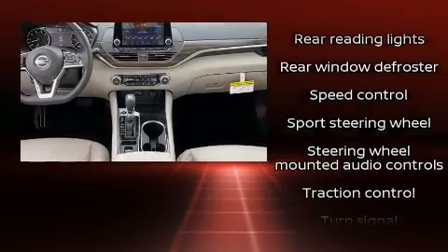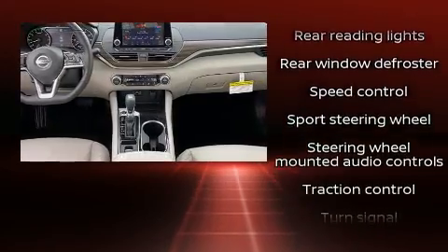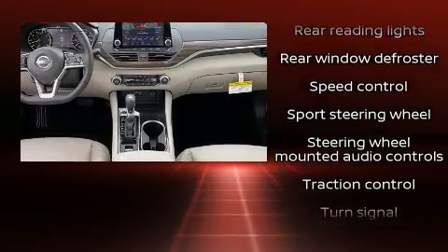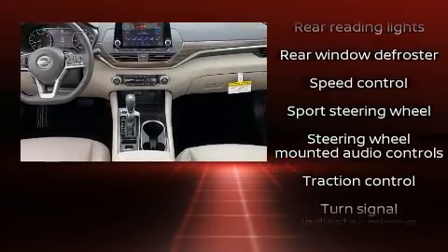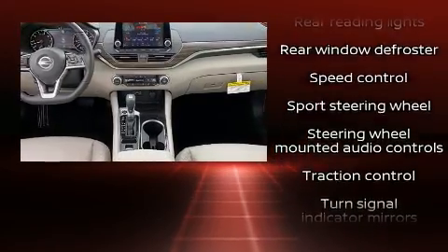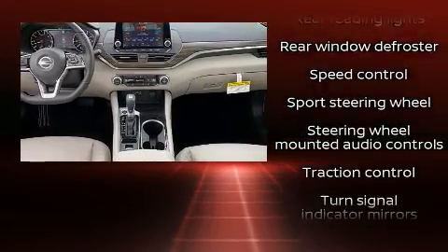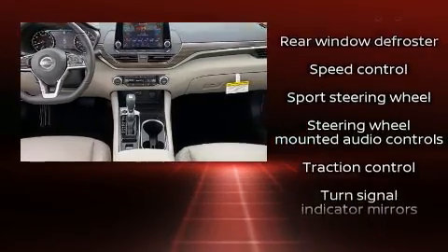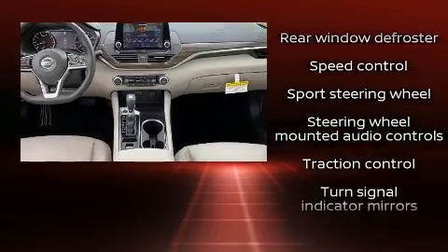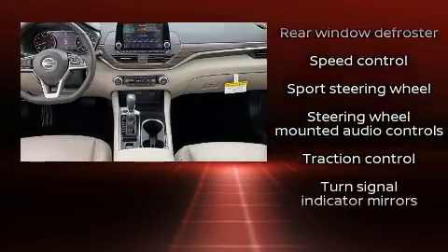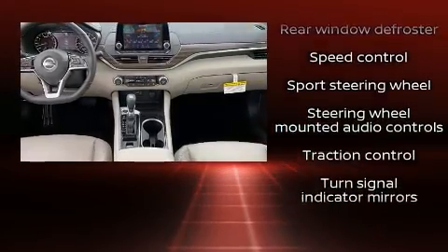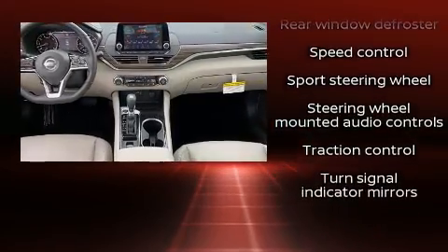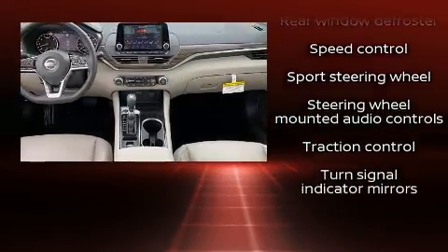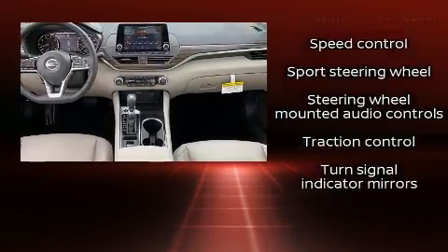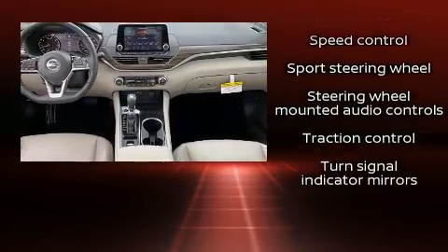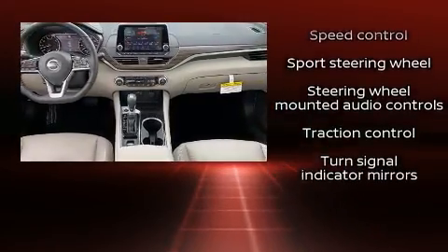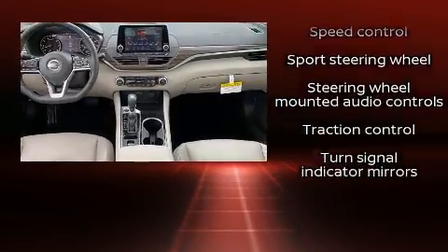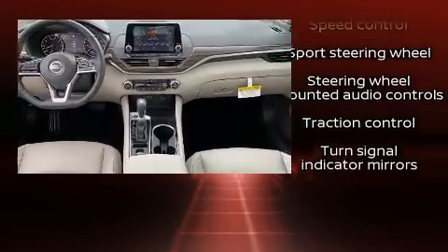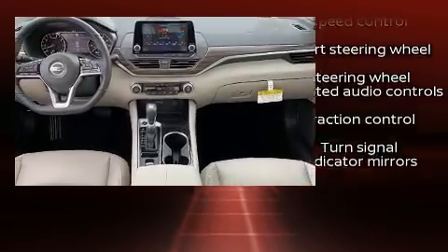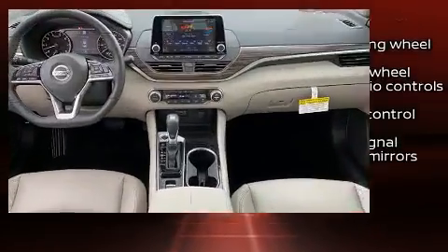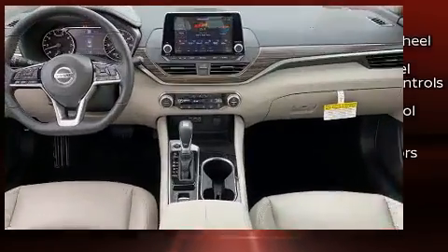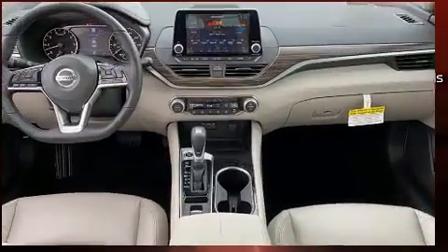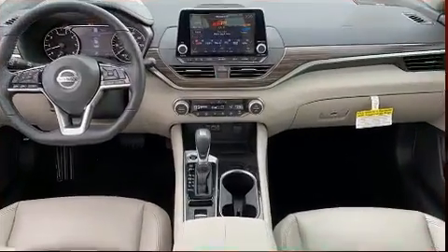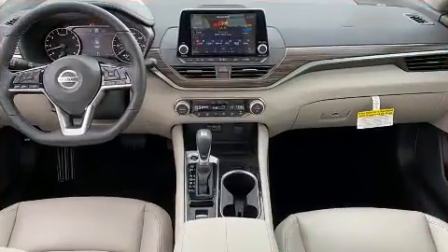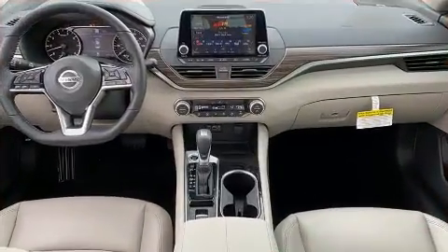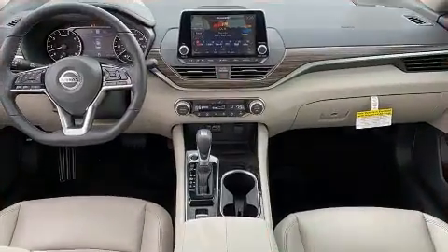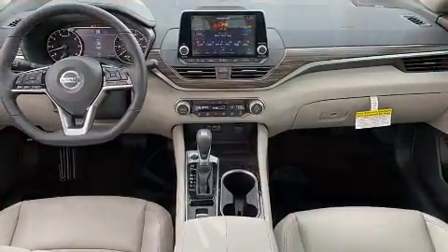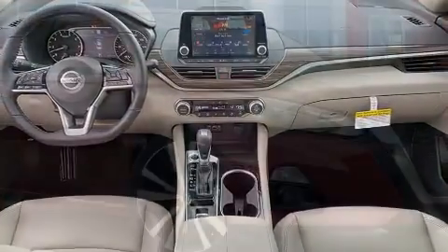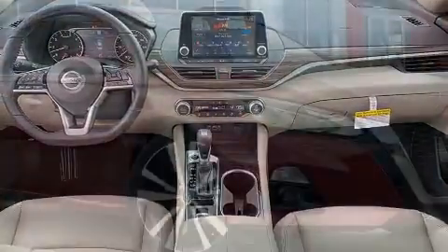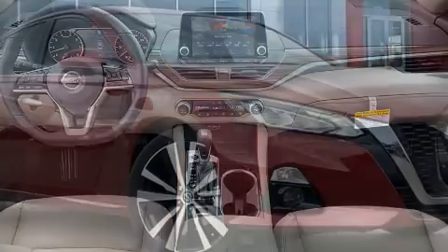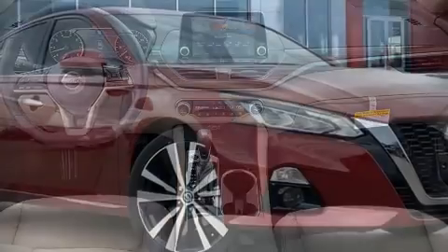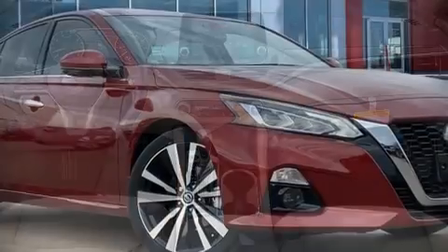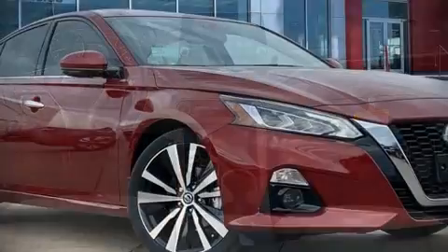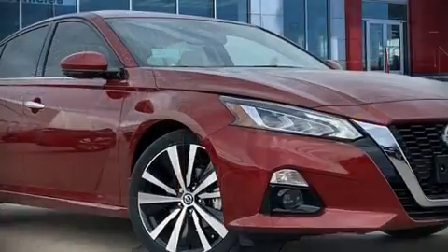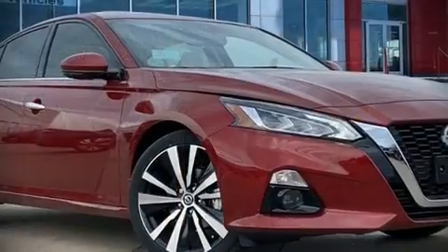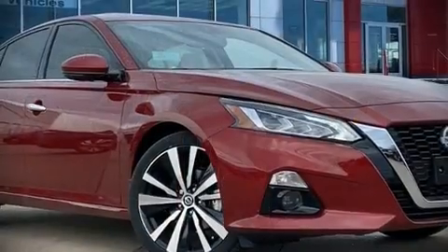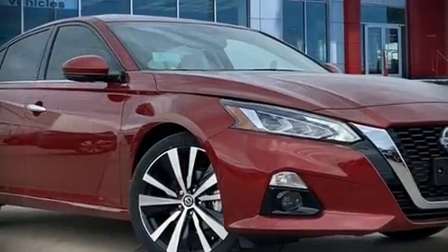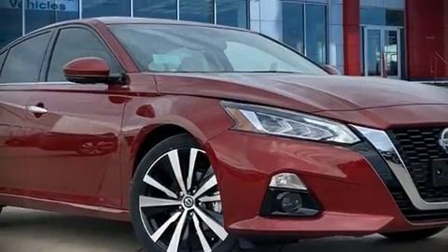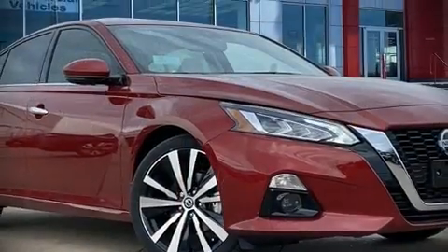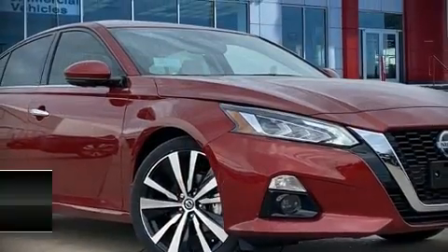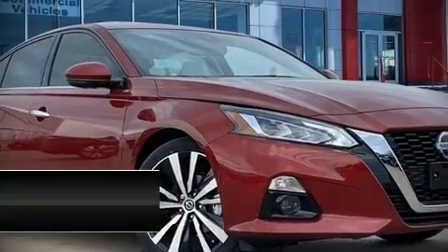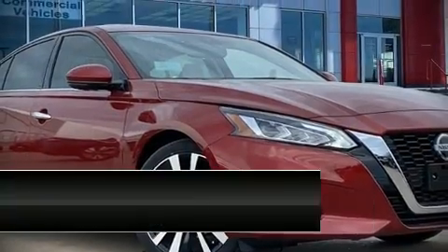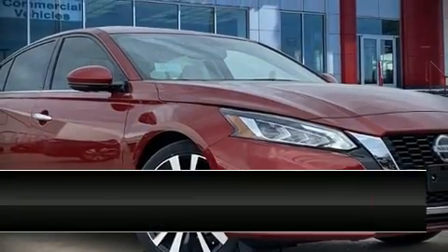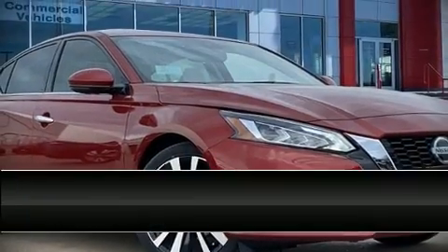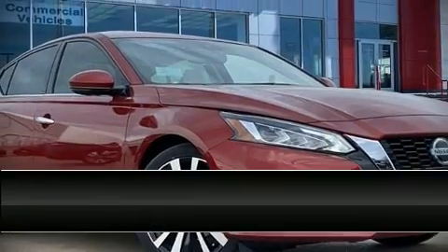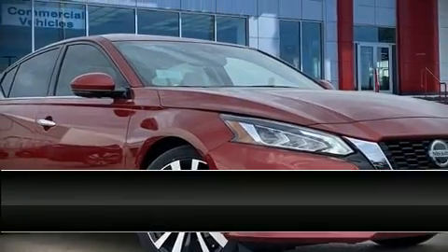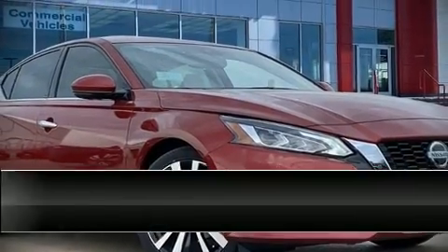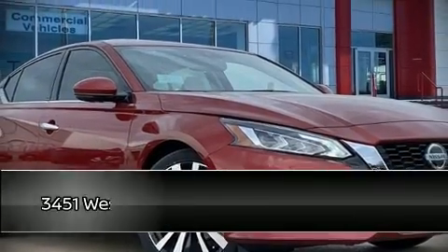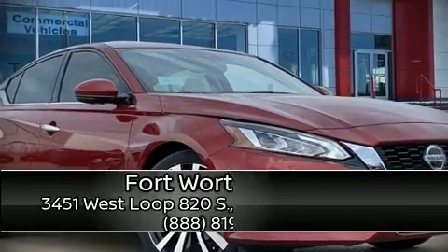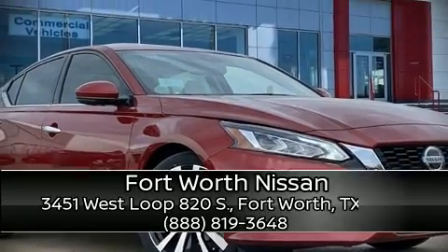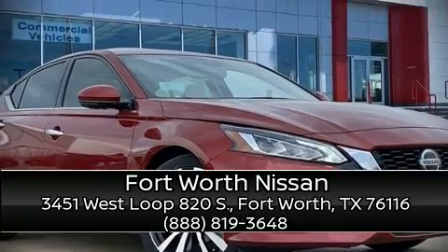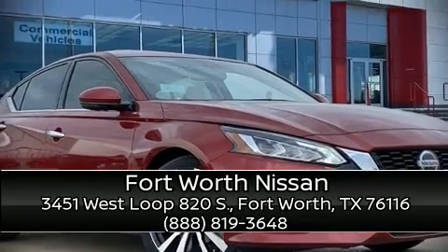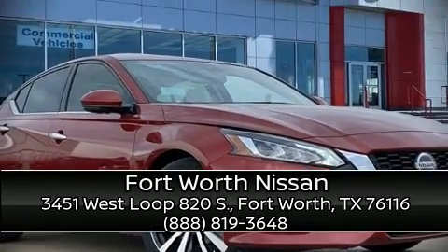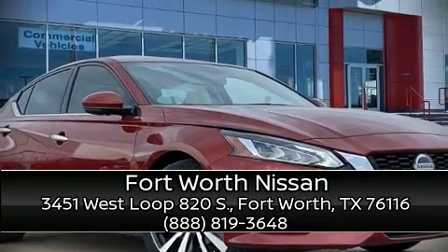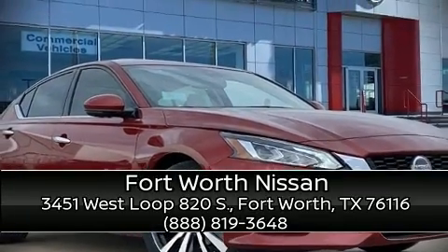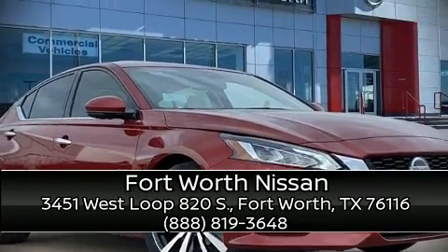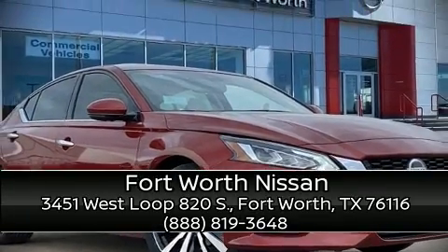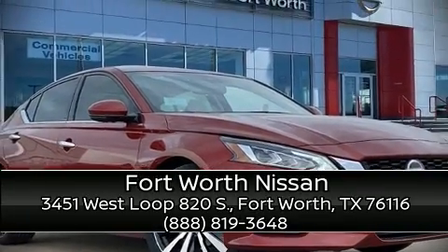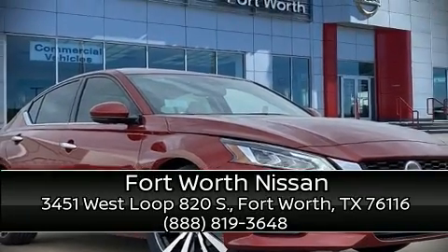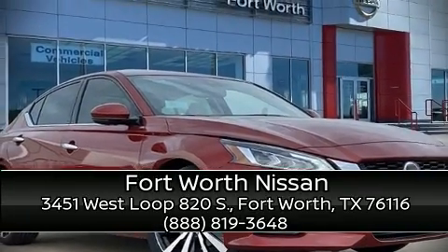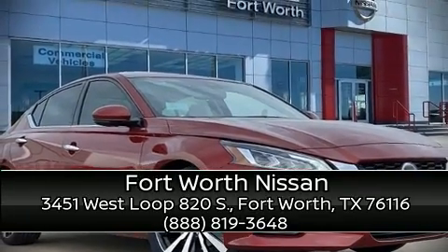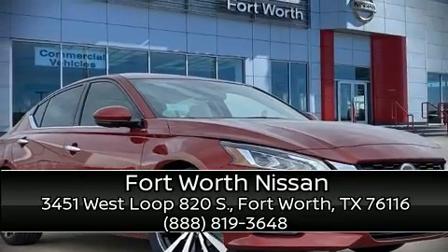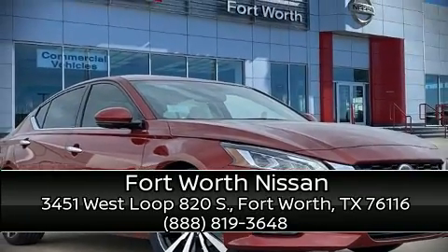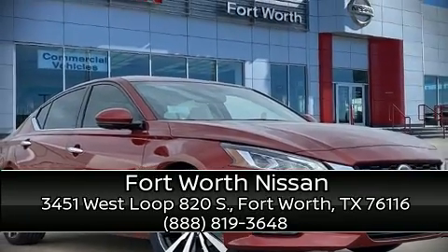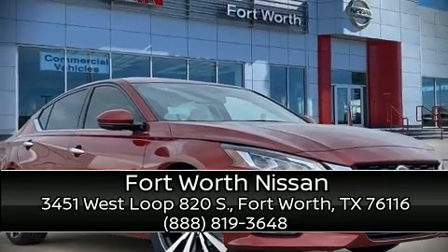Our sales reps are knowledgeable and professional. Stop by our dealership or give us a call for more information. We will see you all again.